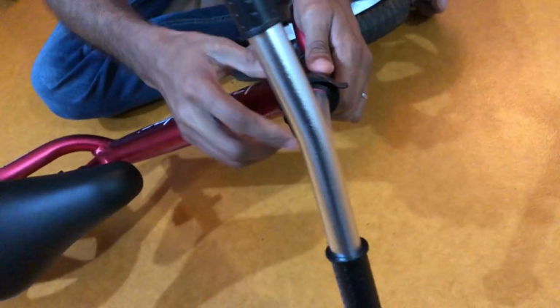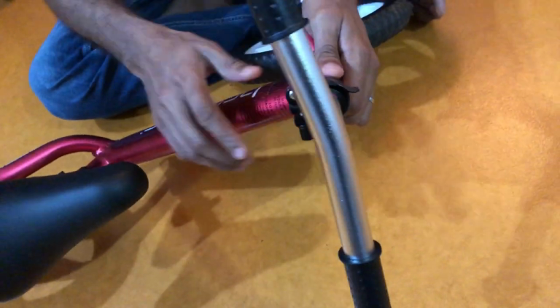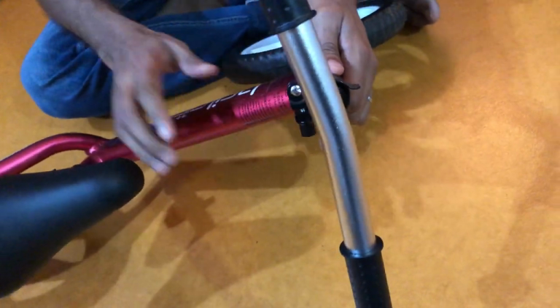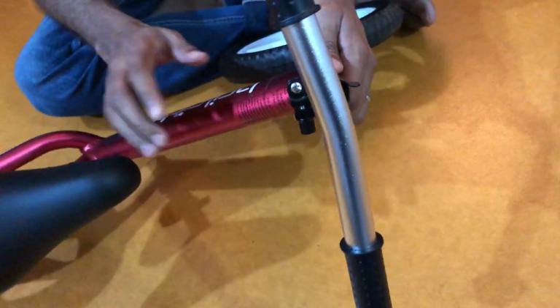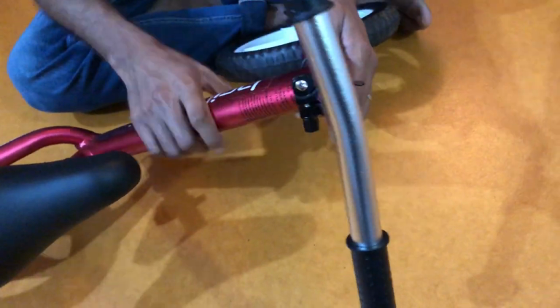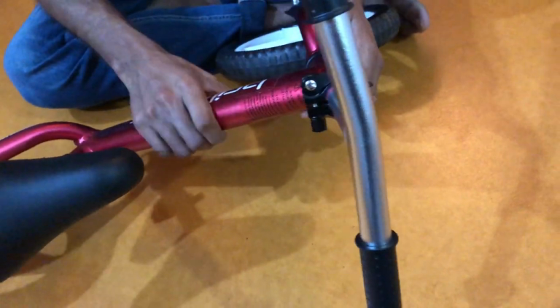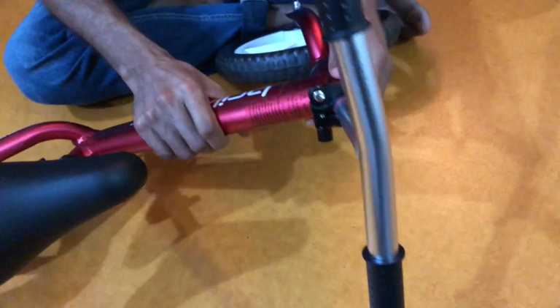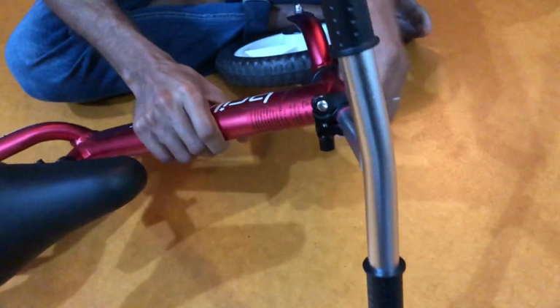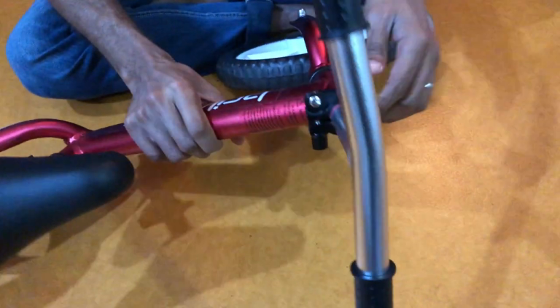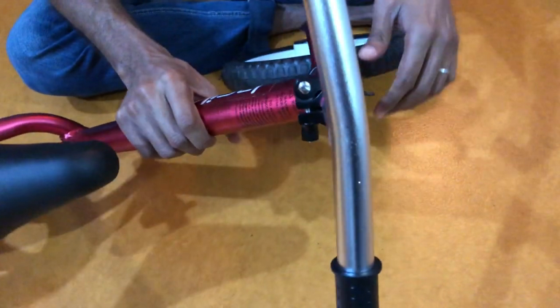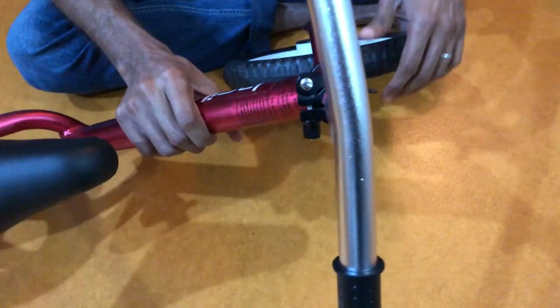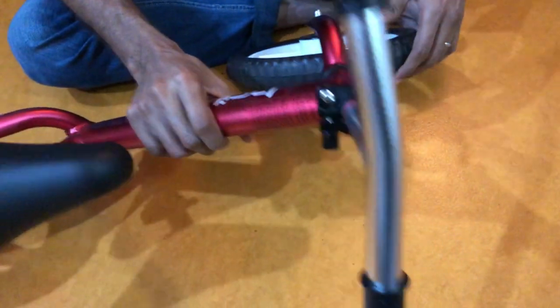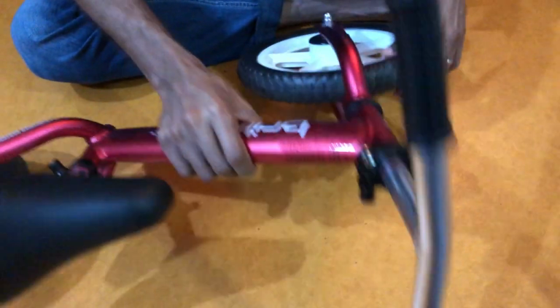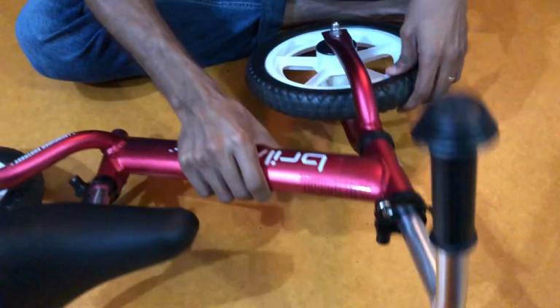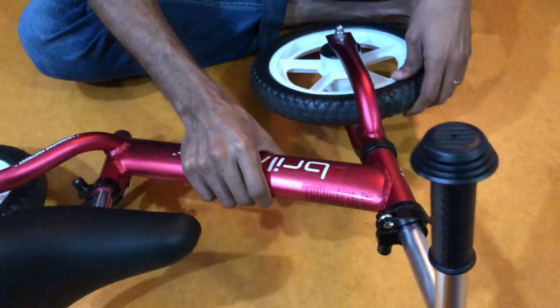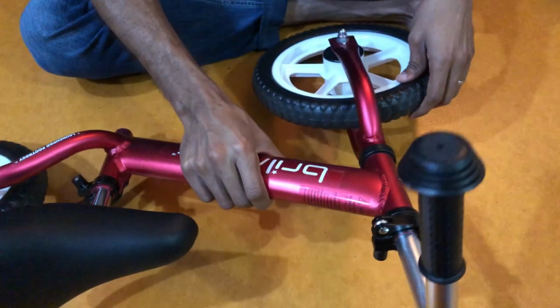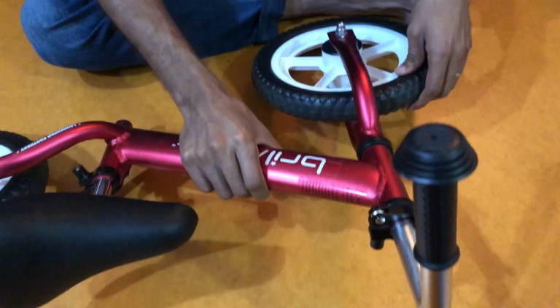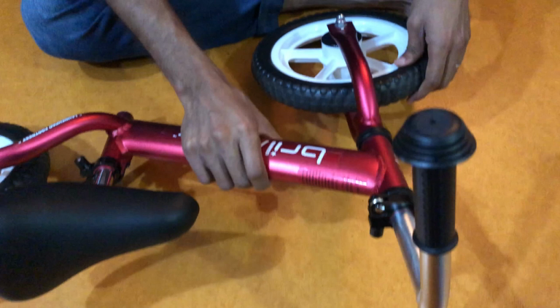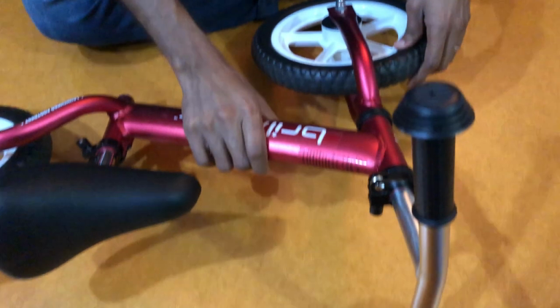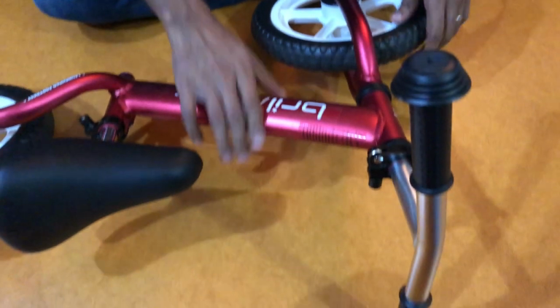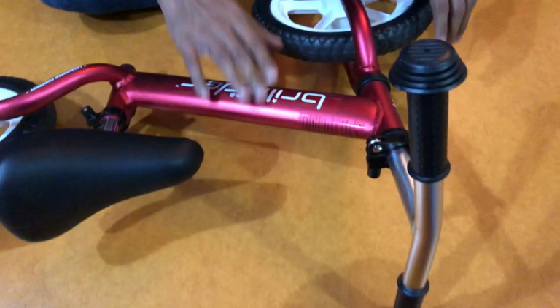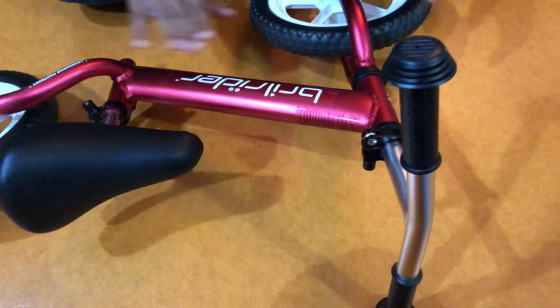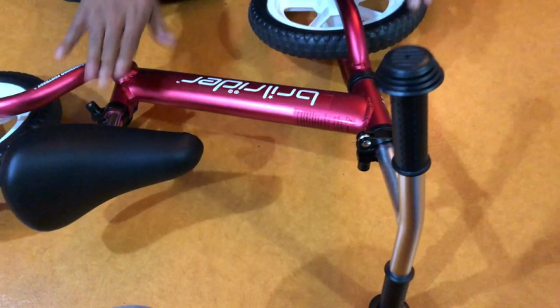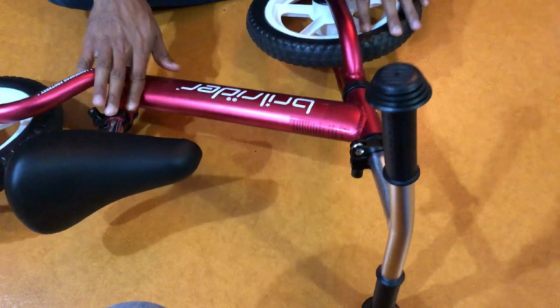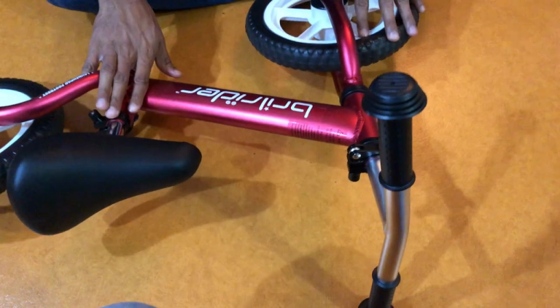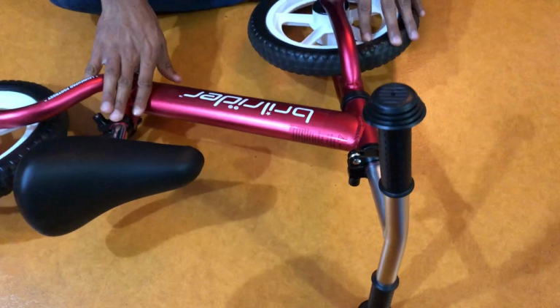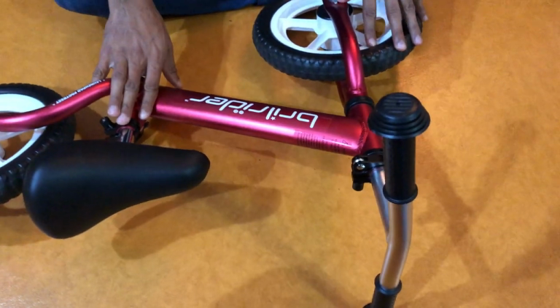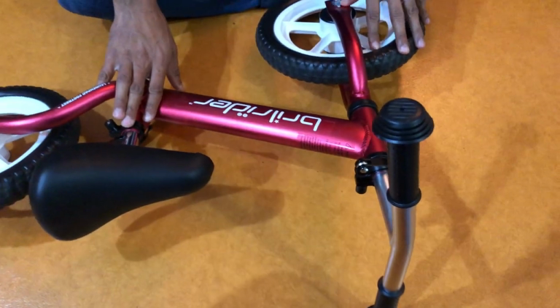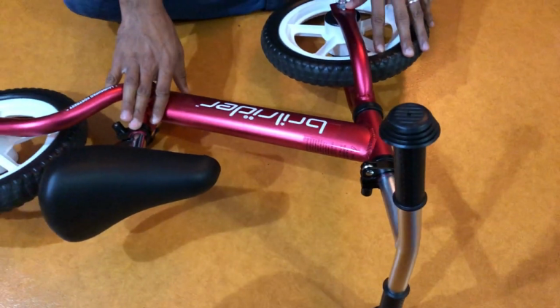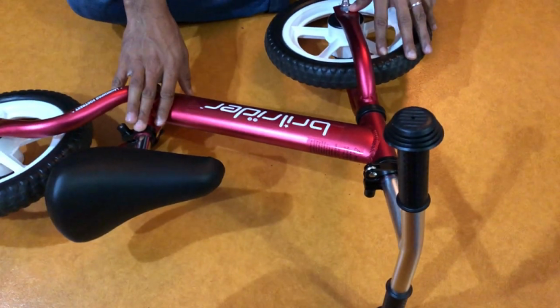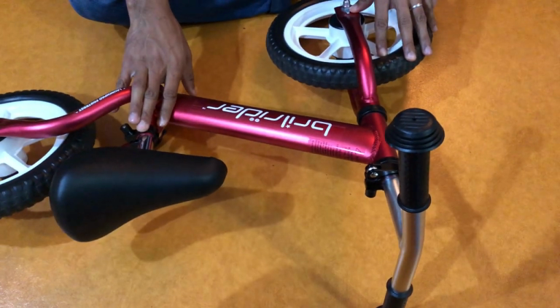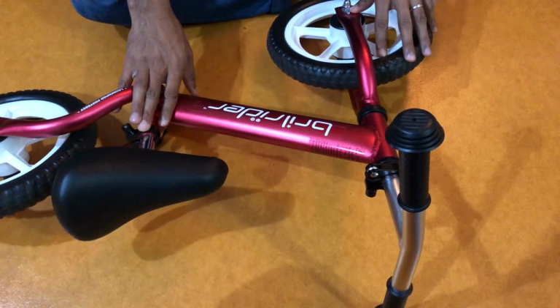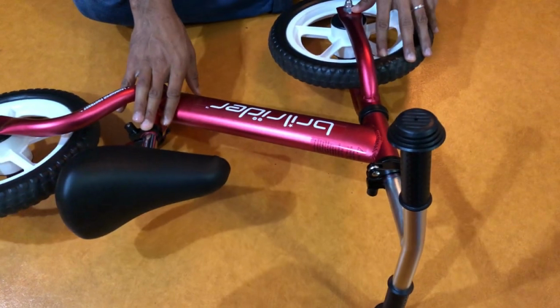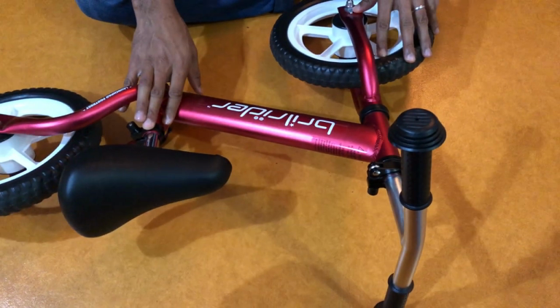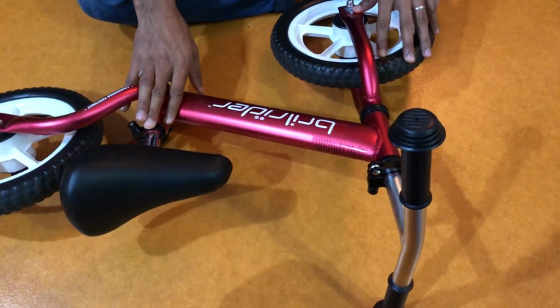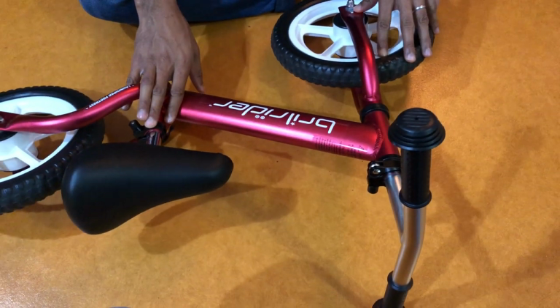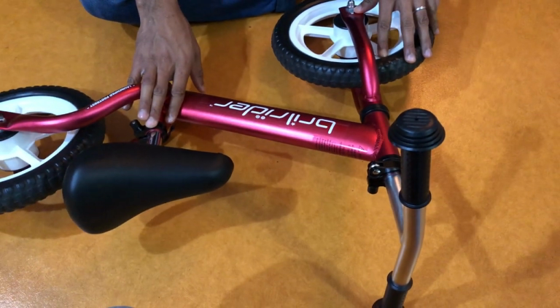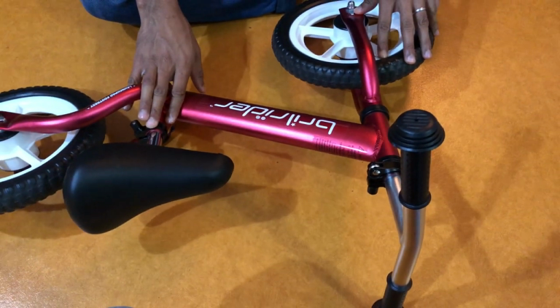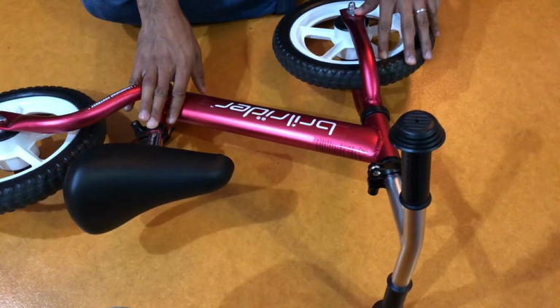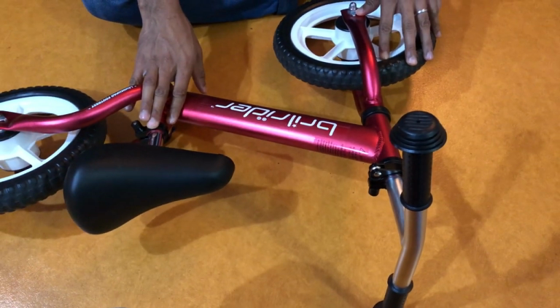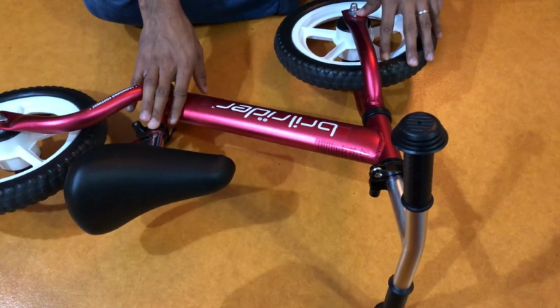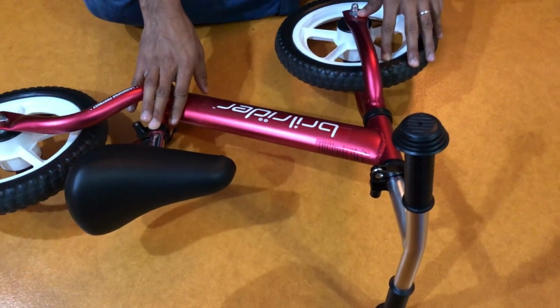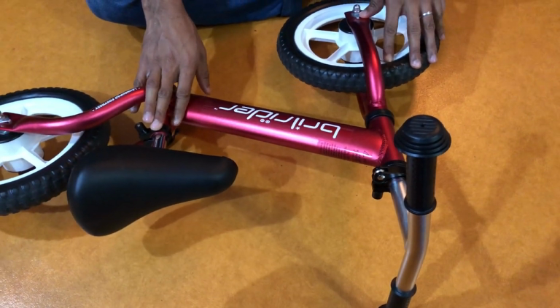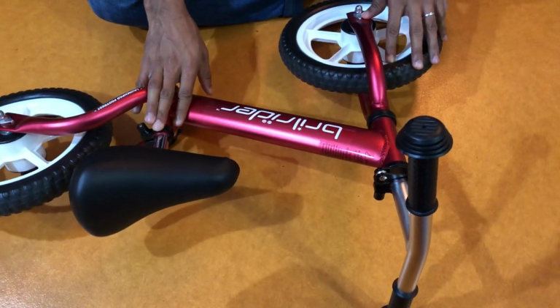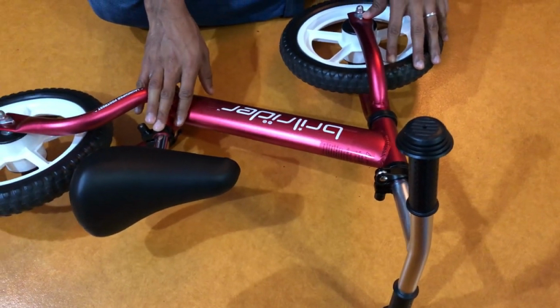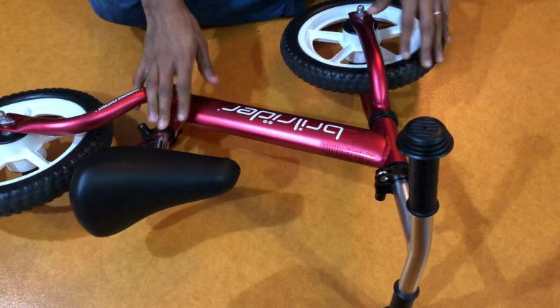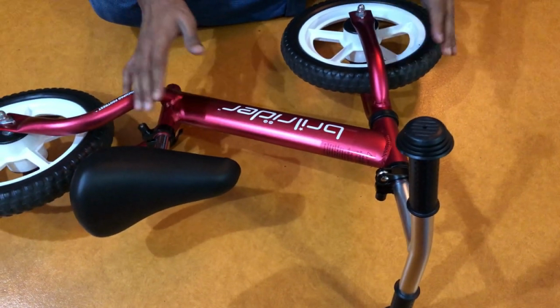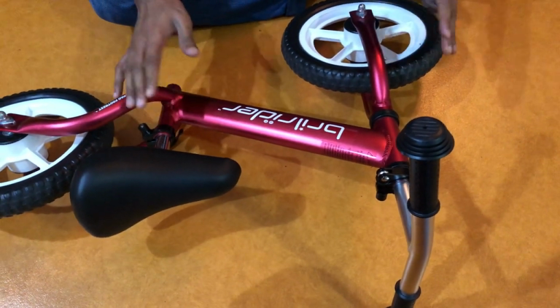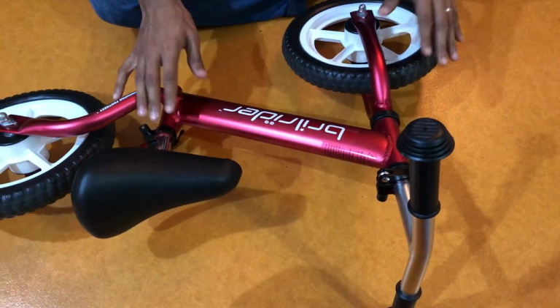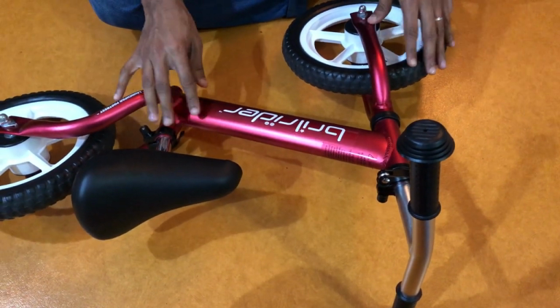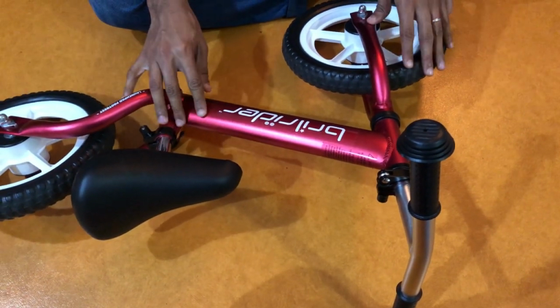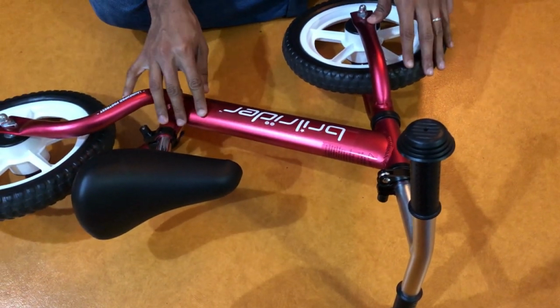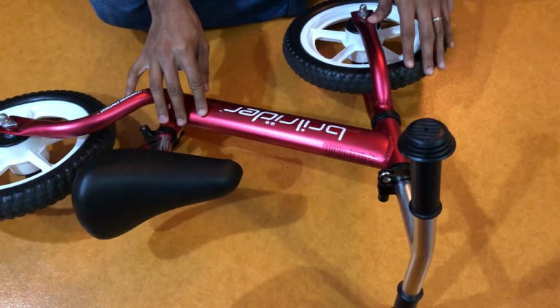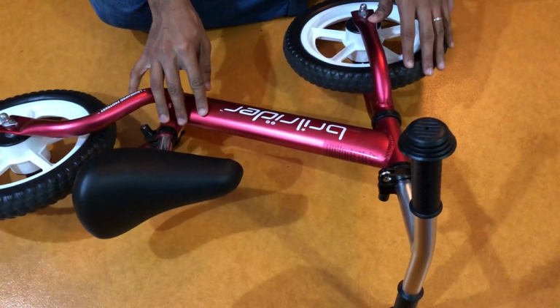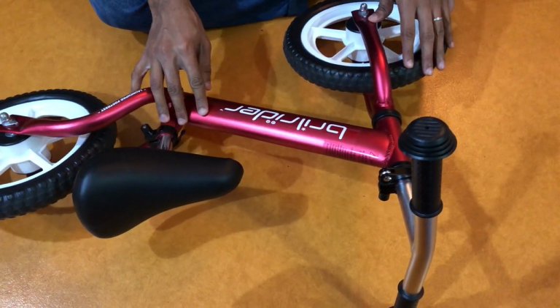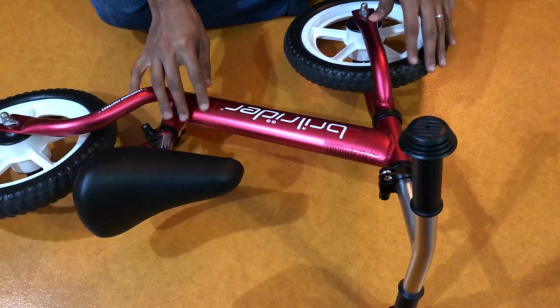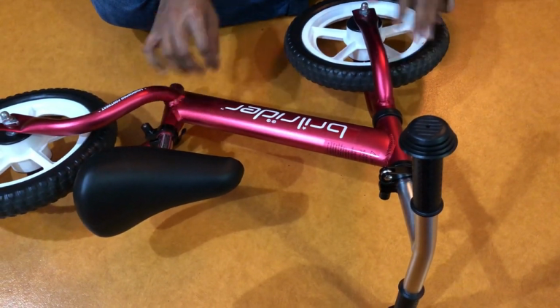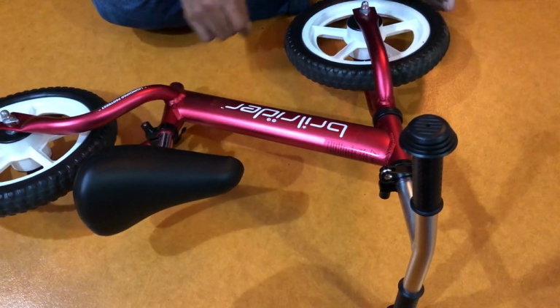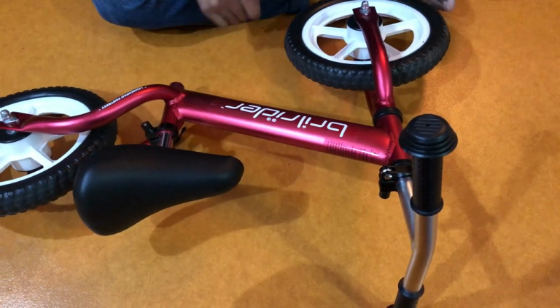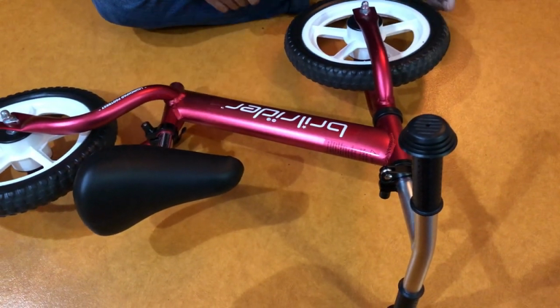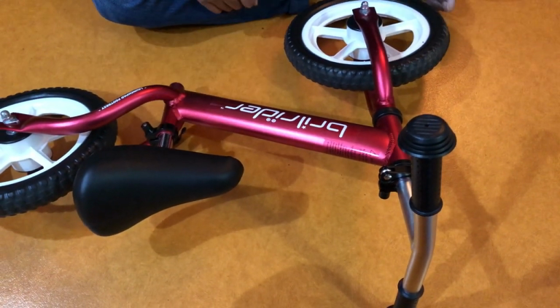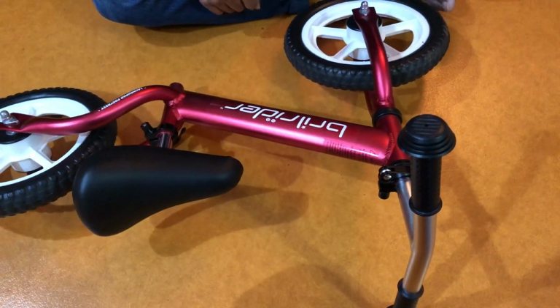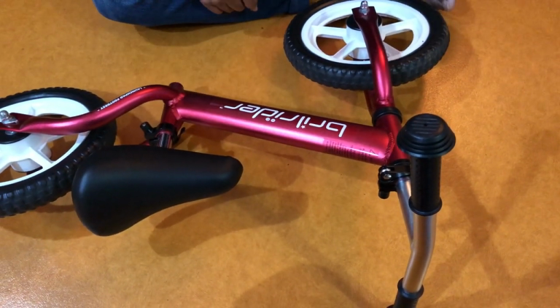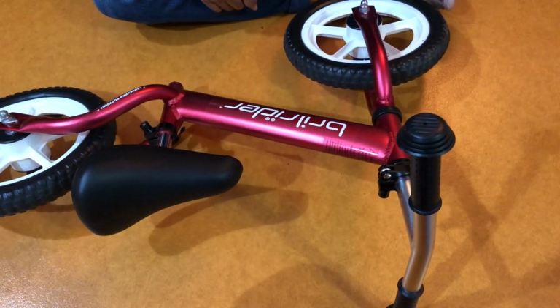And there you have it — your Brill Rider fully assembled. It's good to go in under a few minutes.